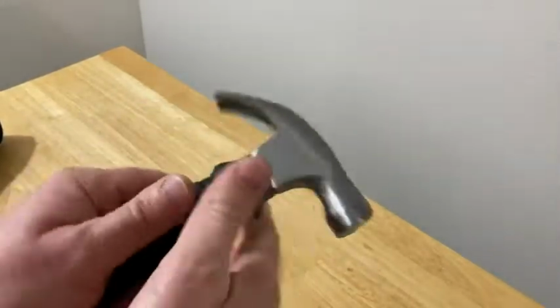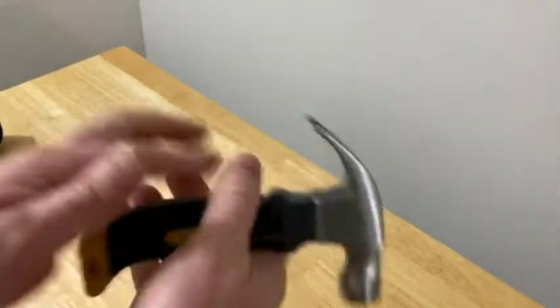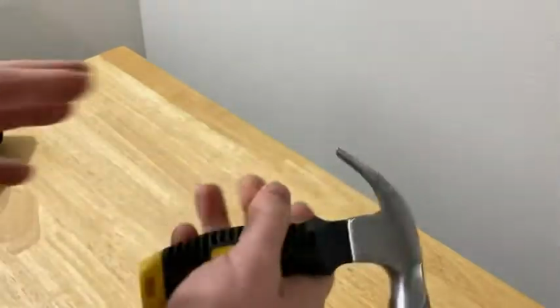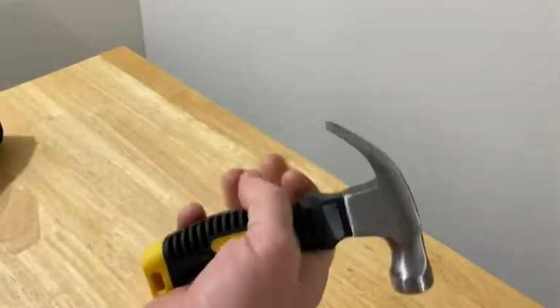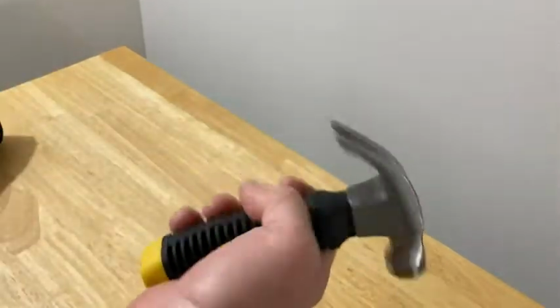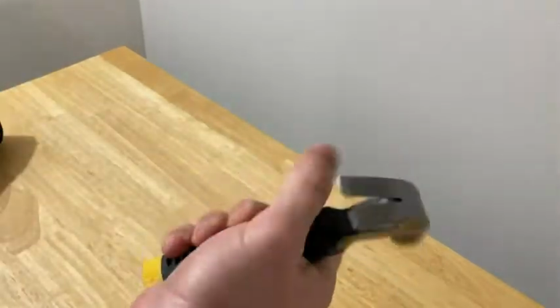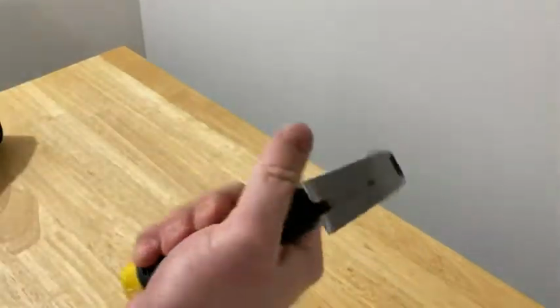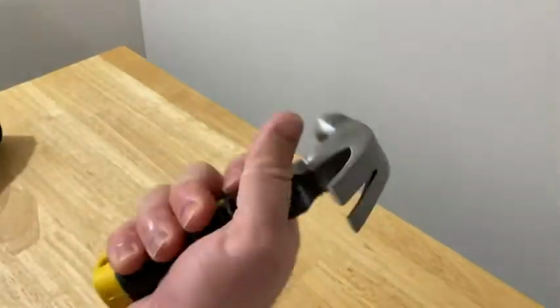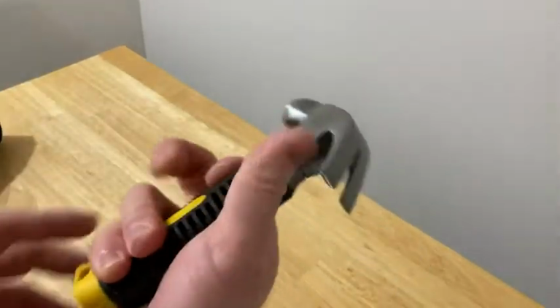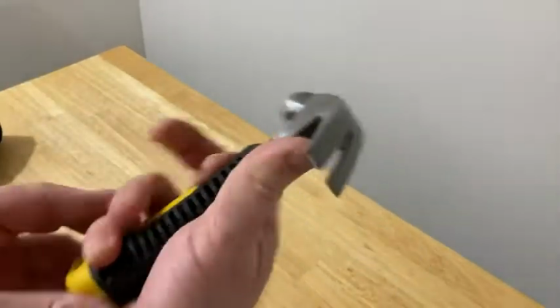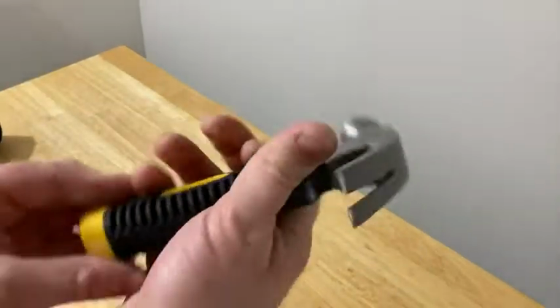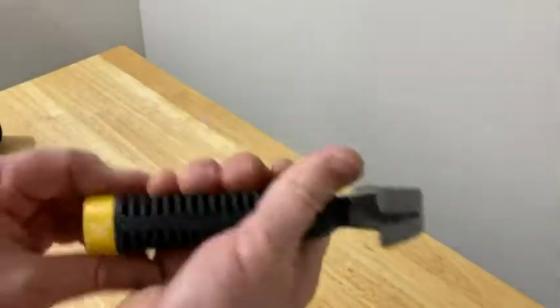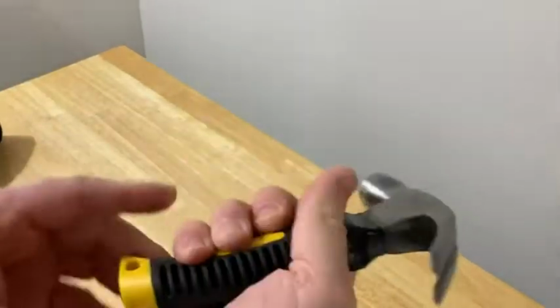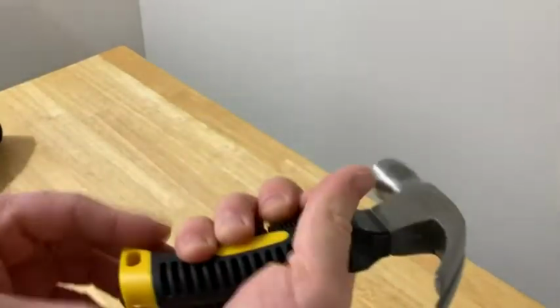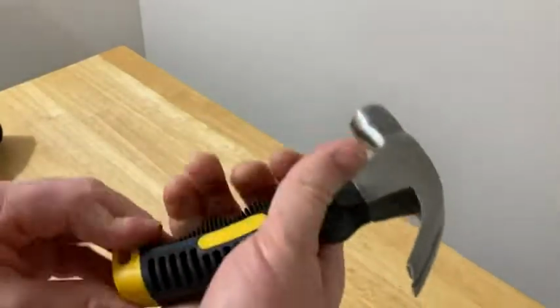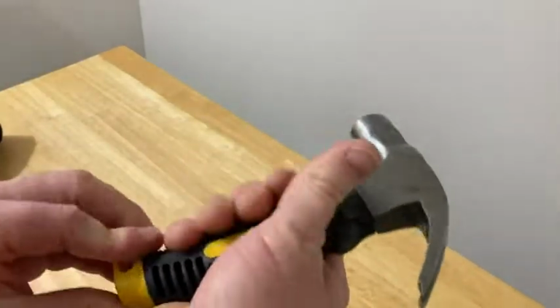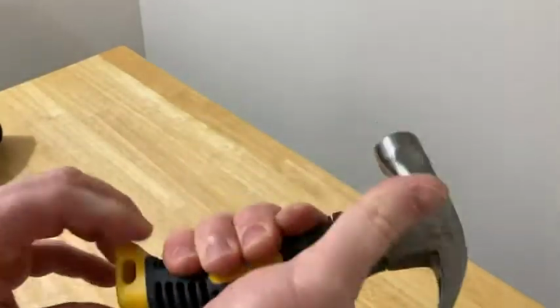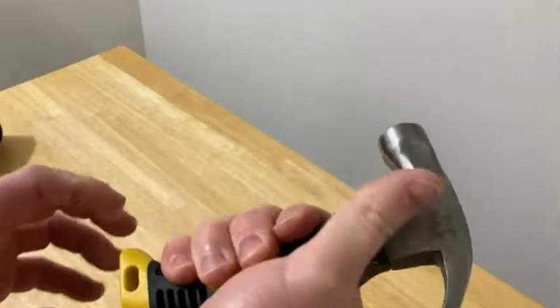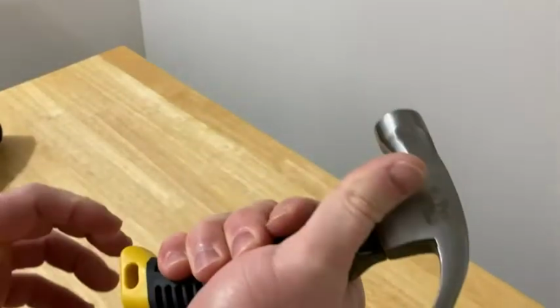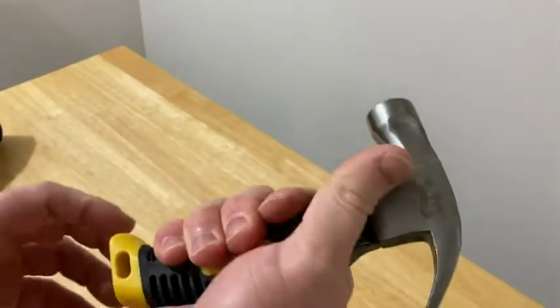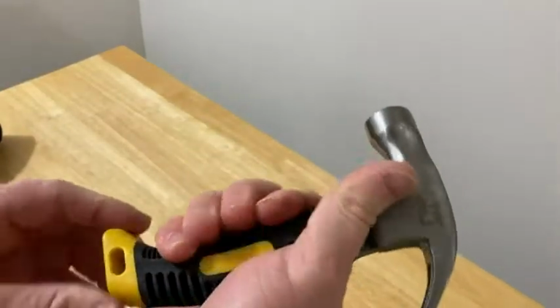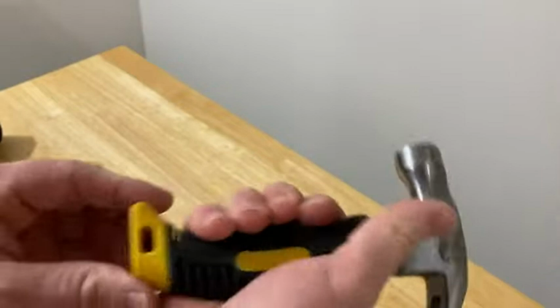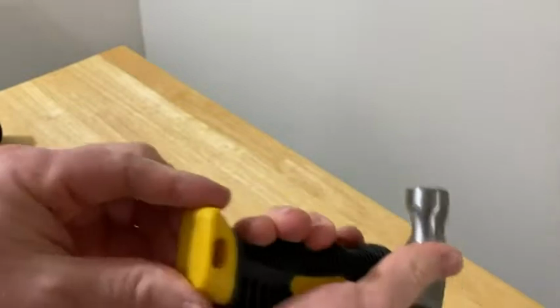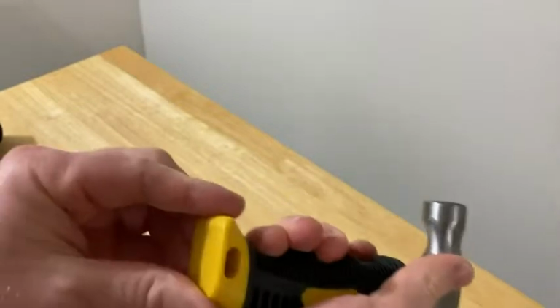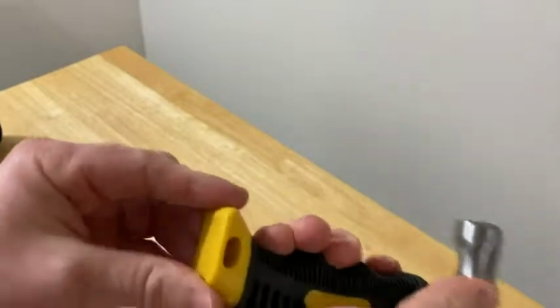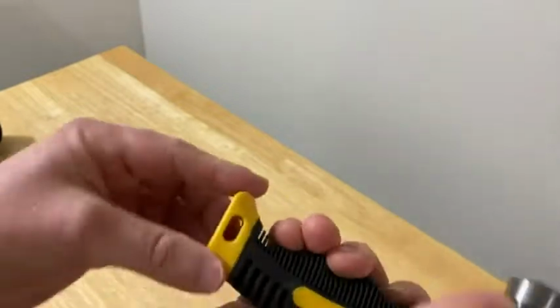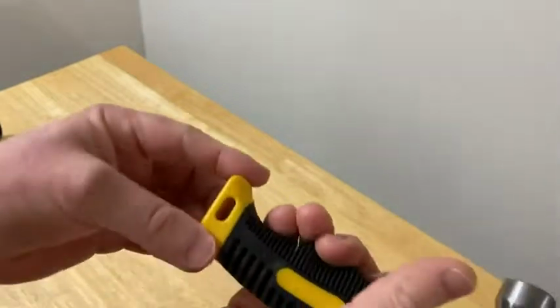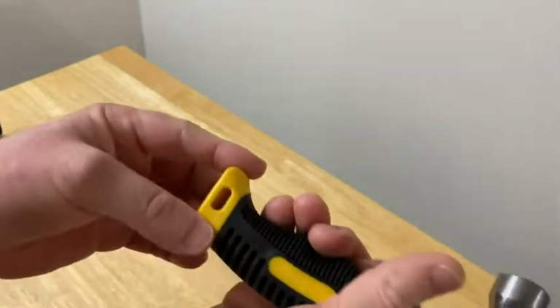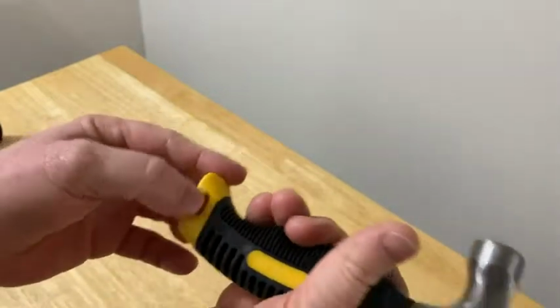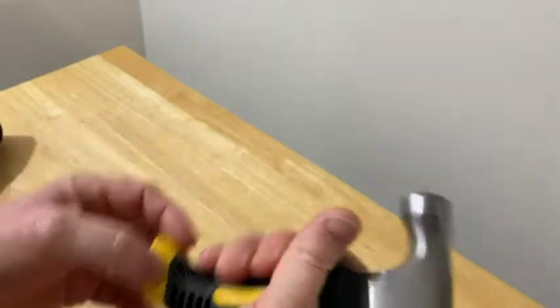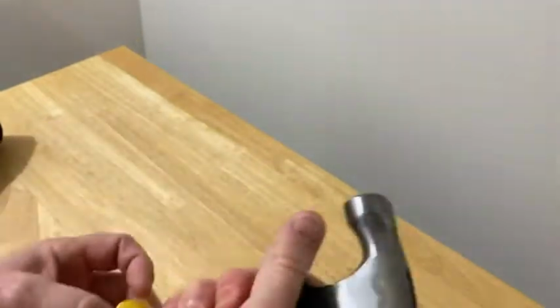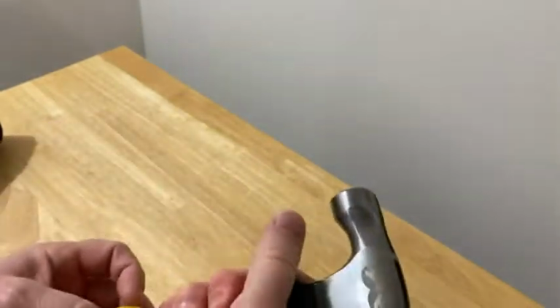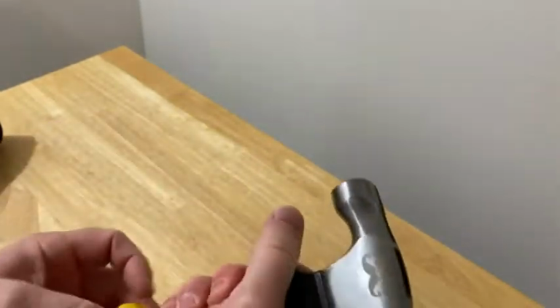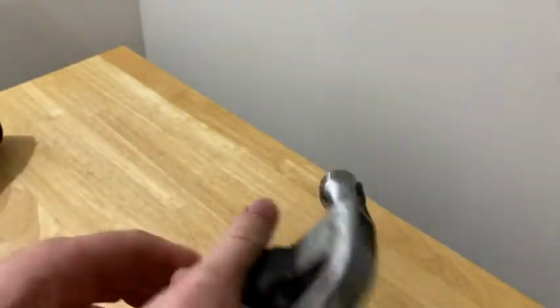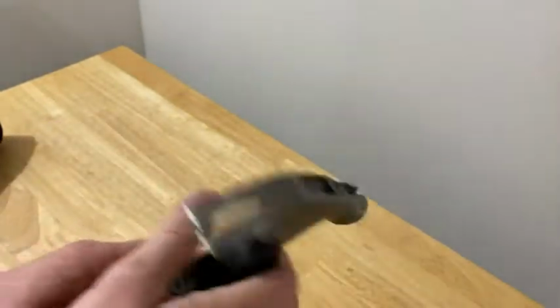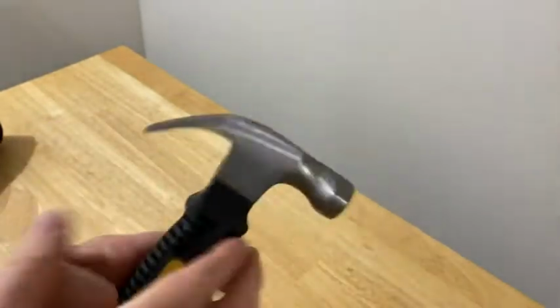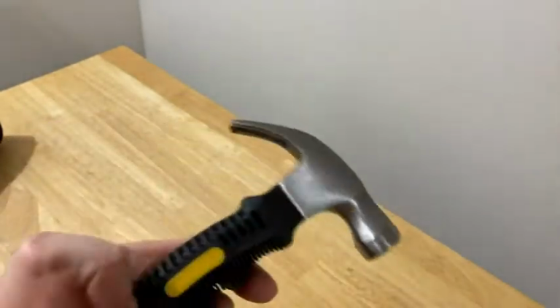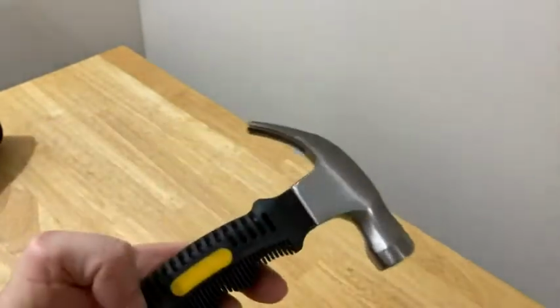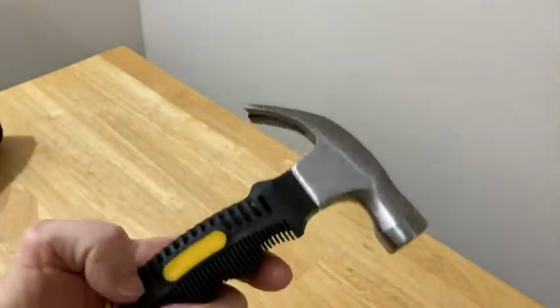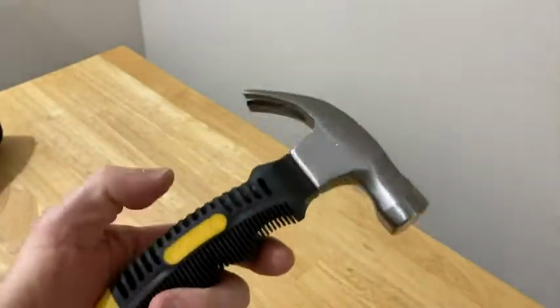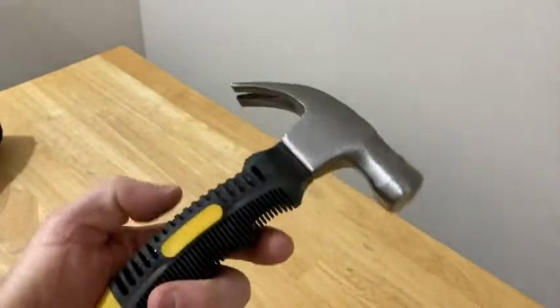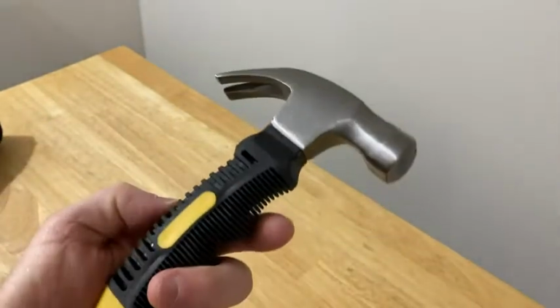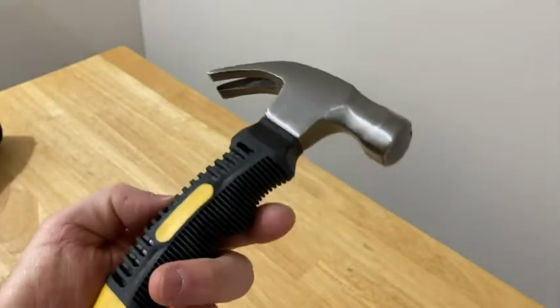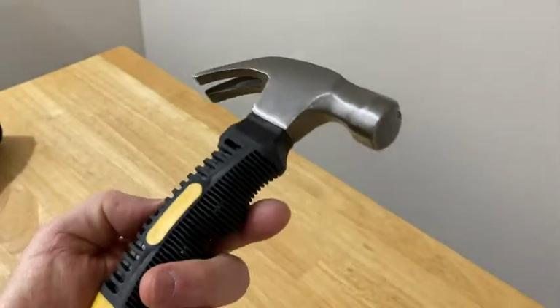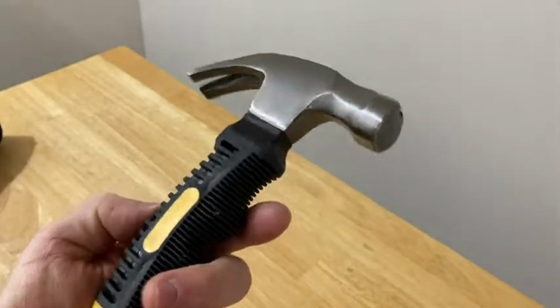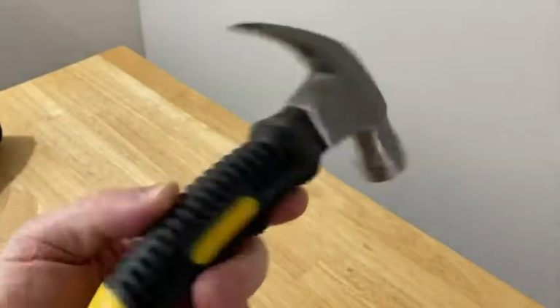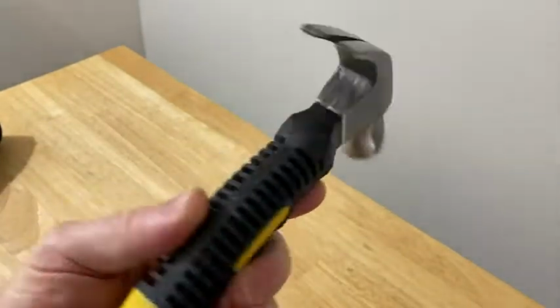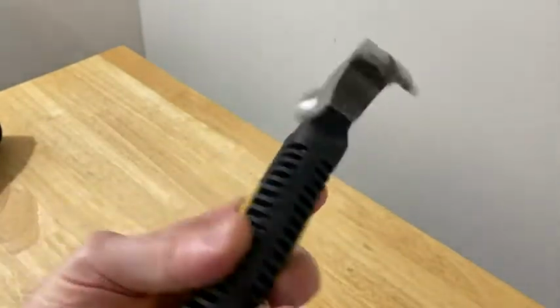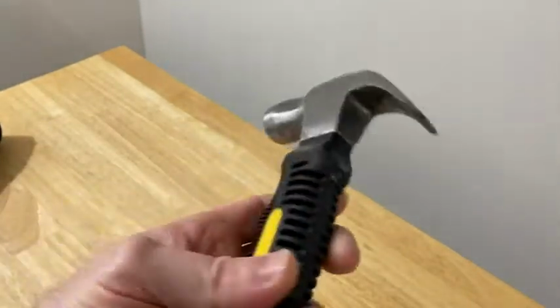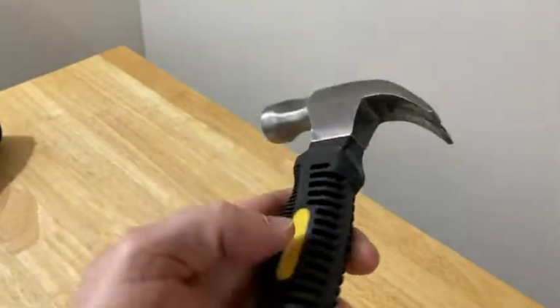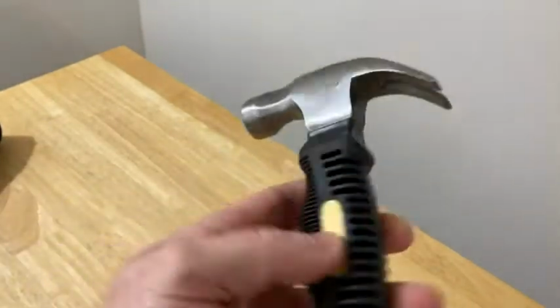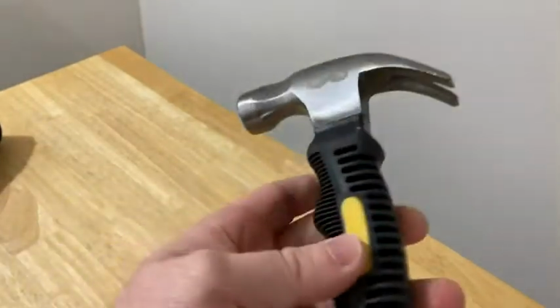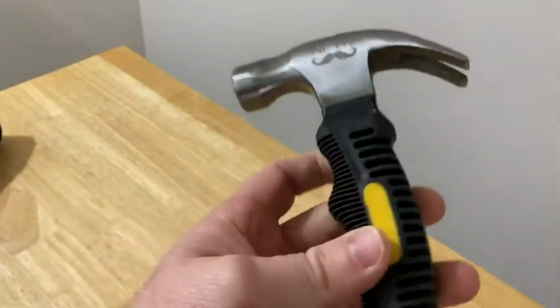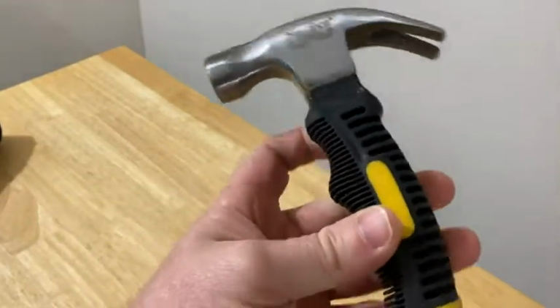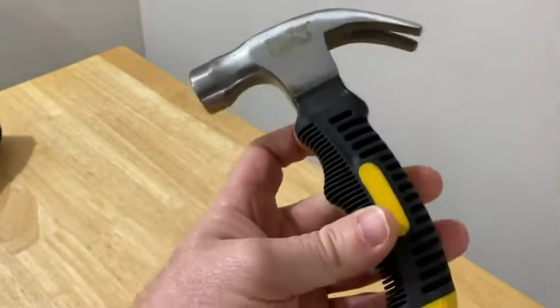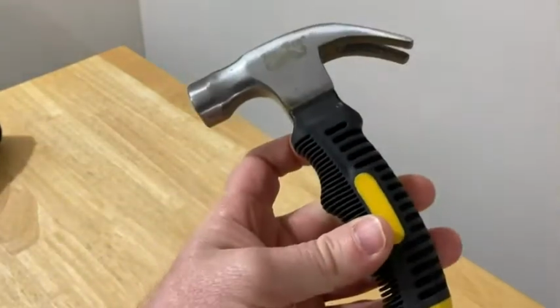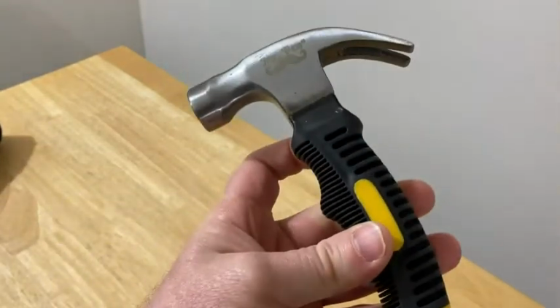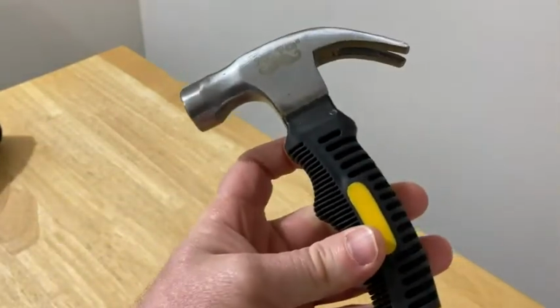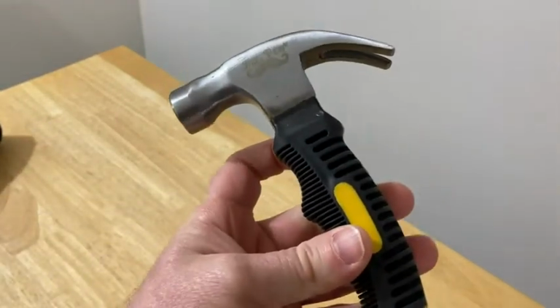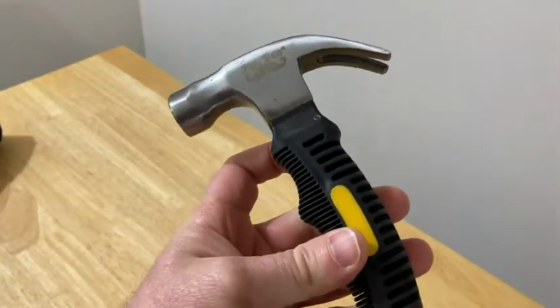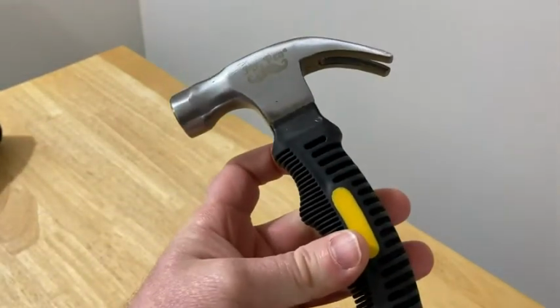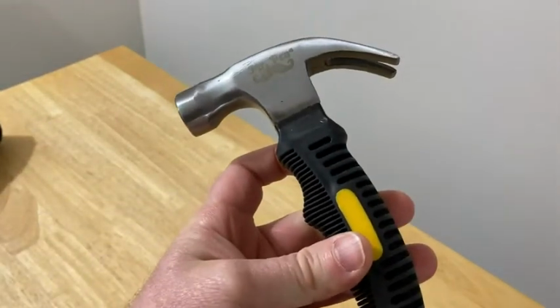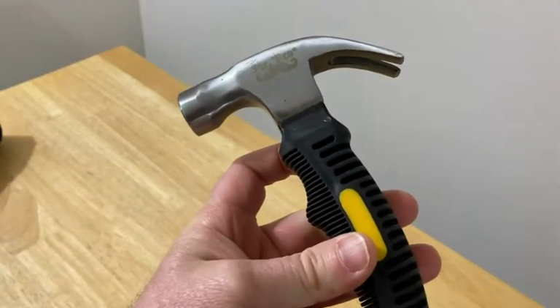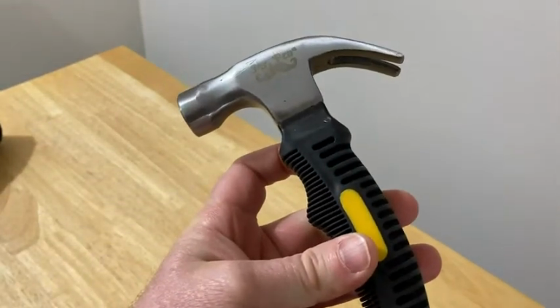Really cool, really comfortable grip. I'm very happy with my purchase. It's the Mr. Pen hammer. Good luck.